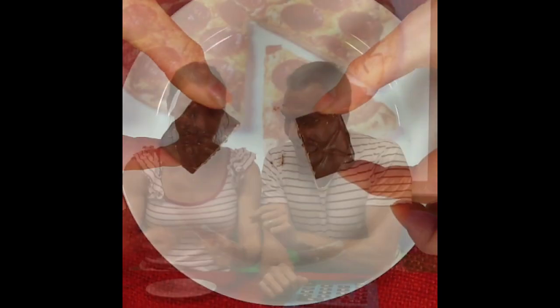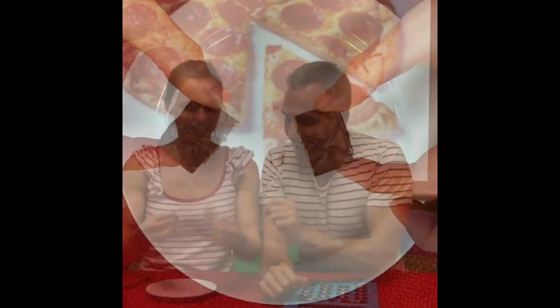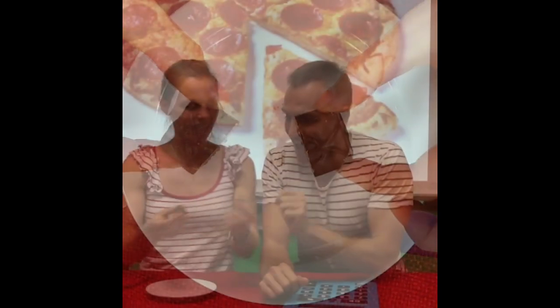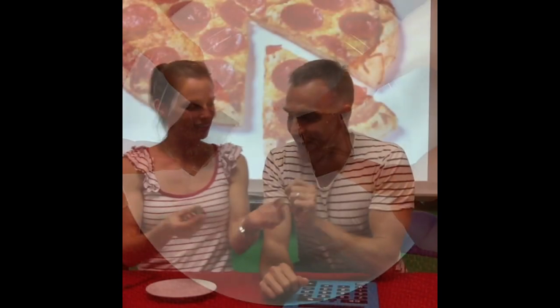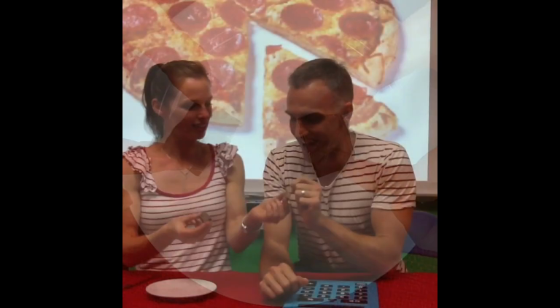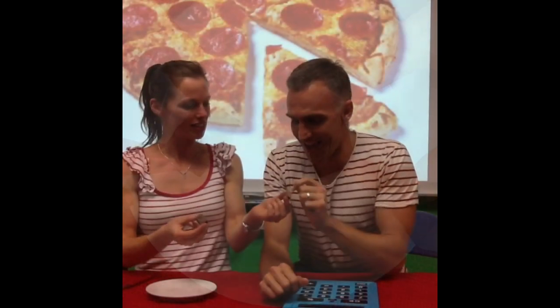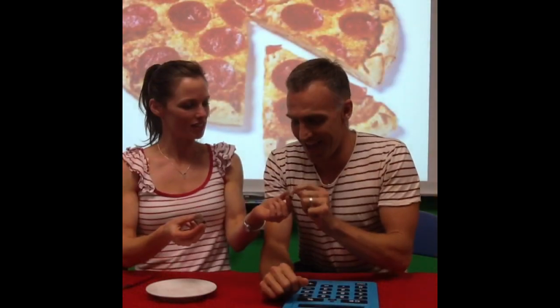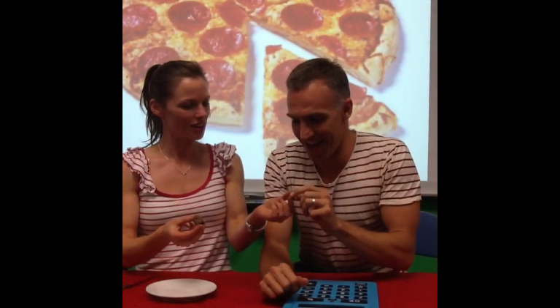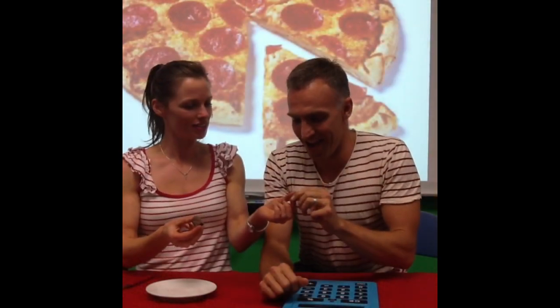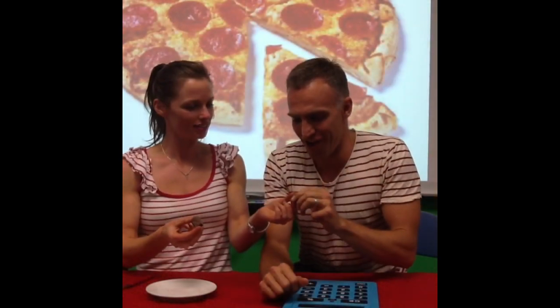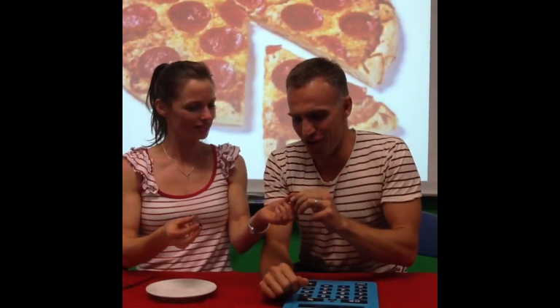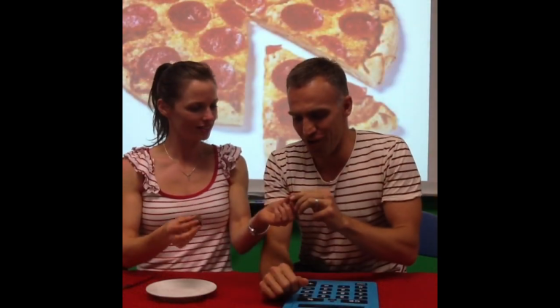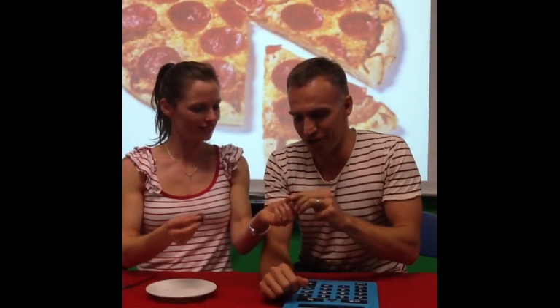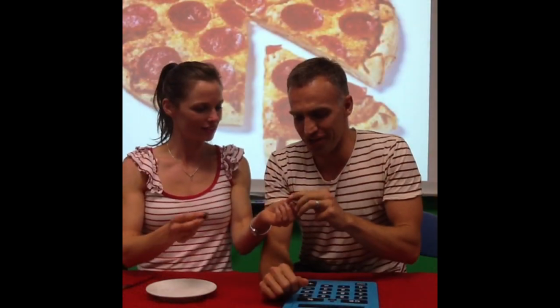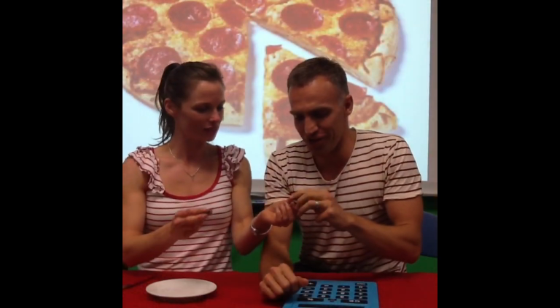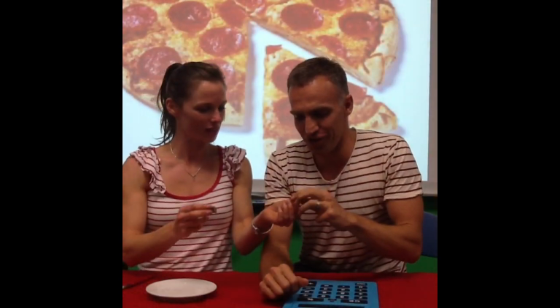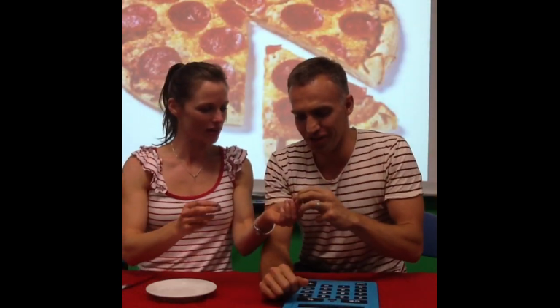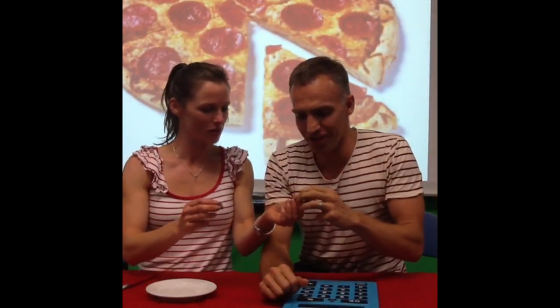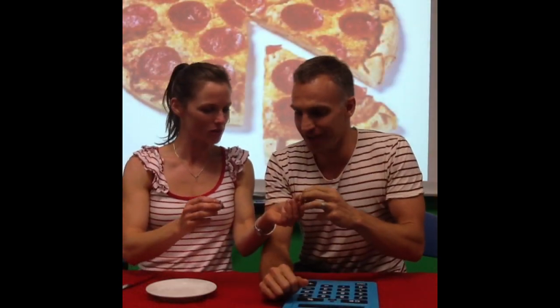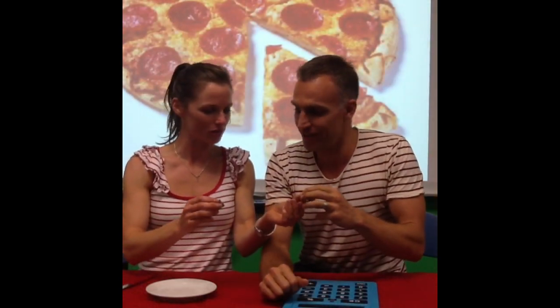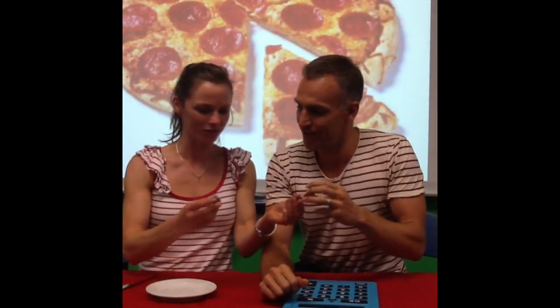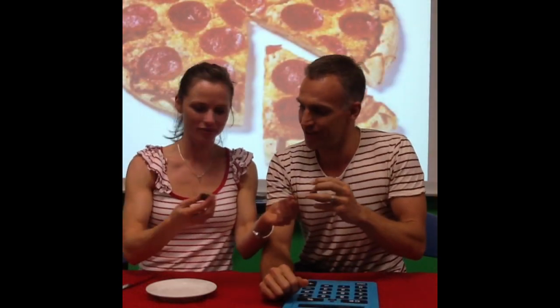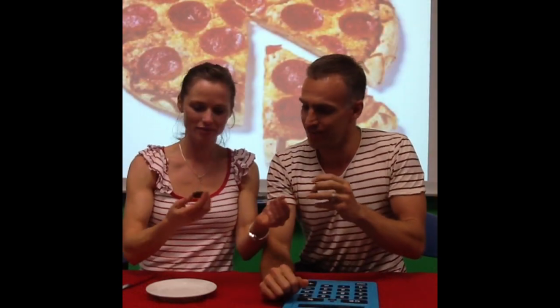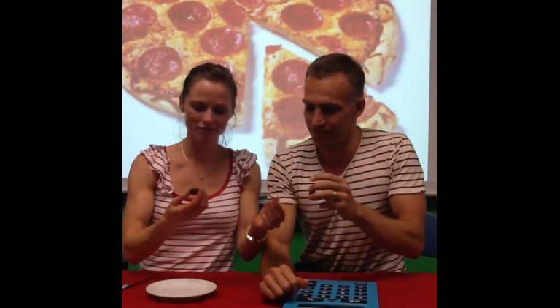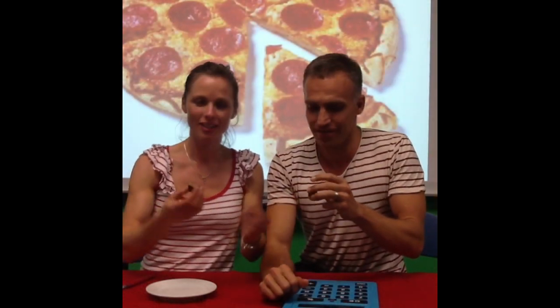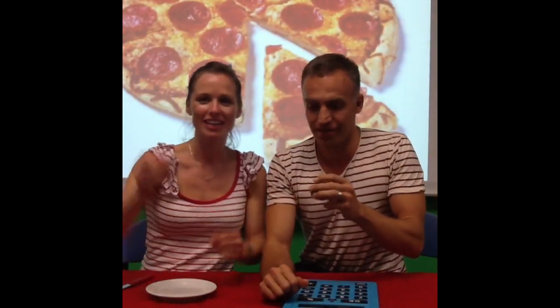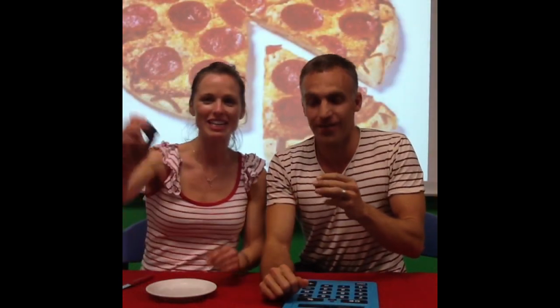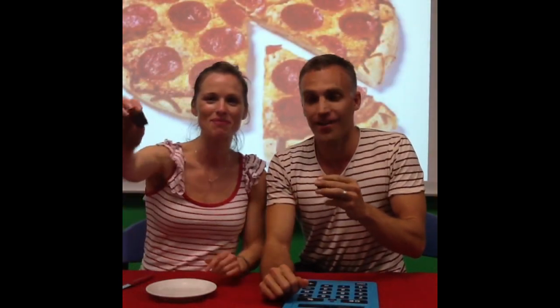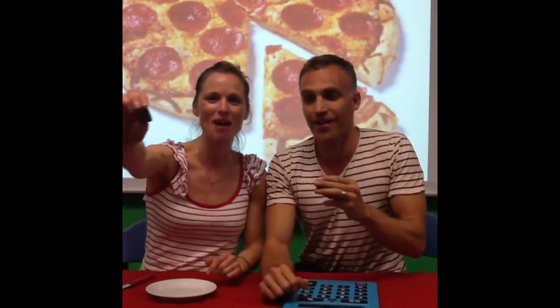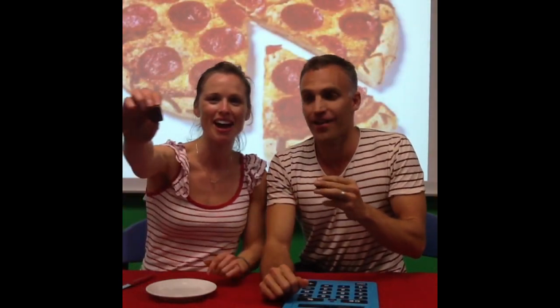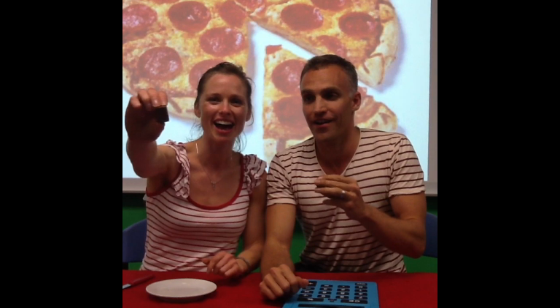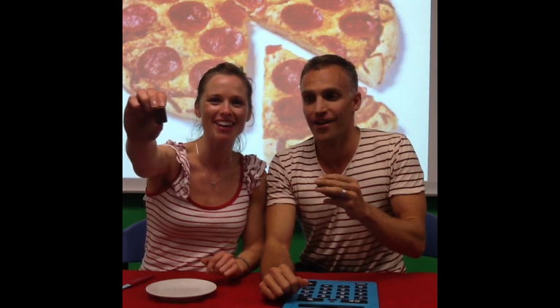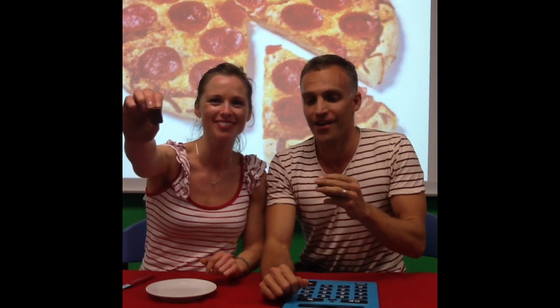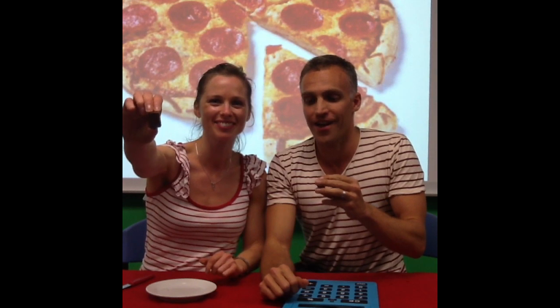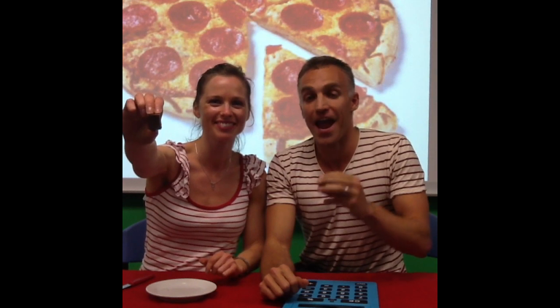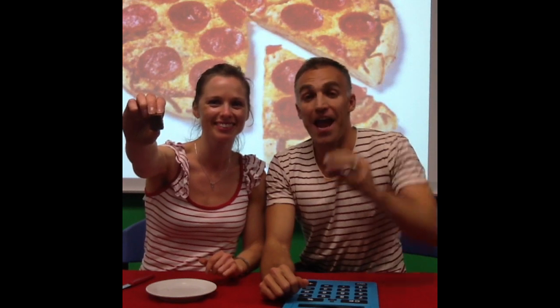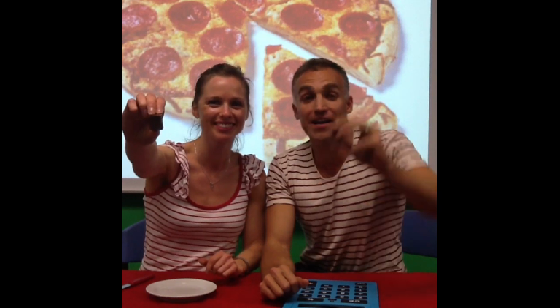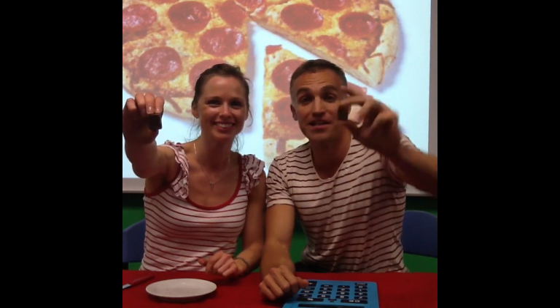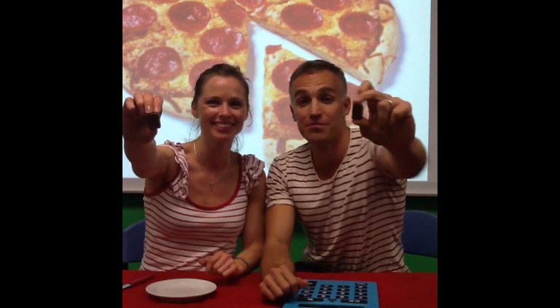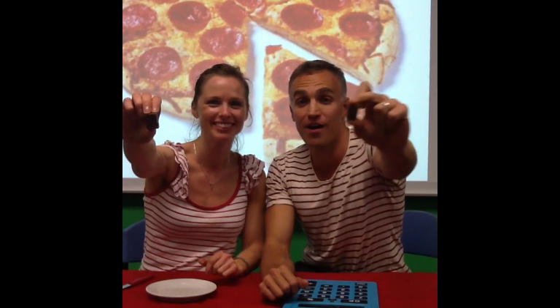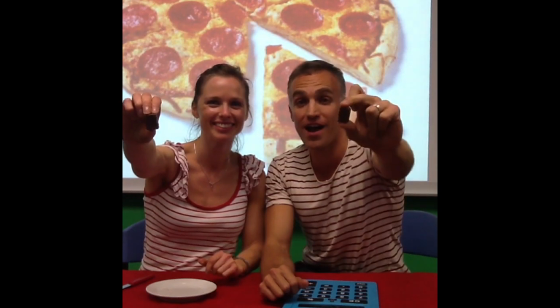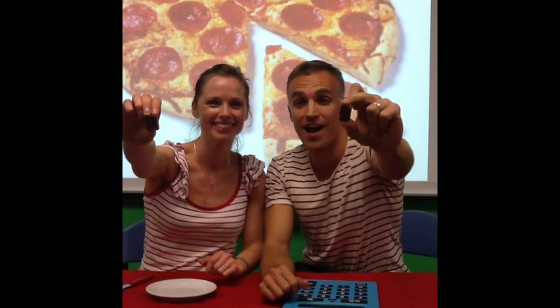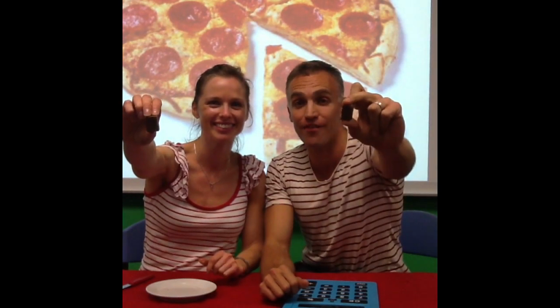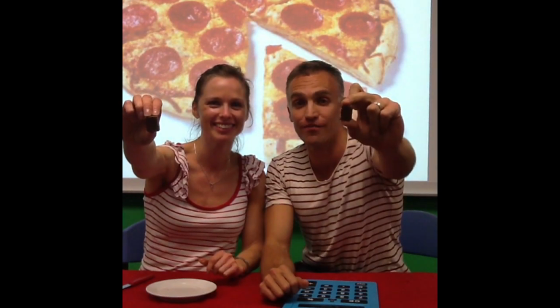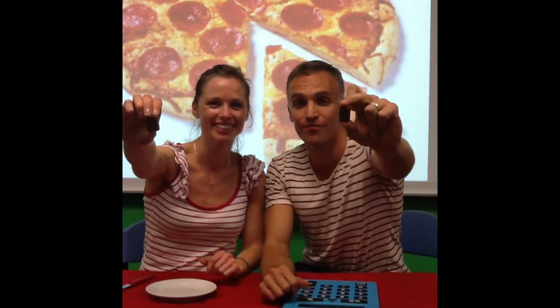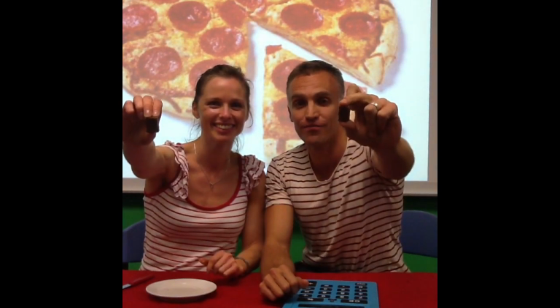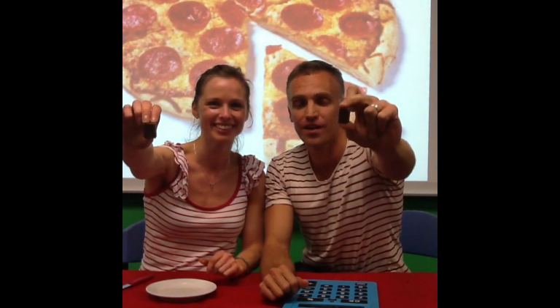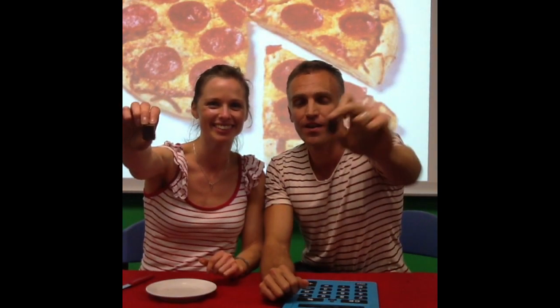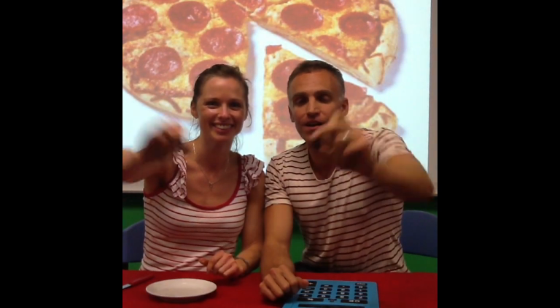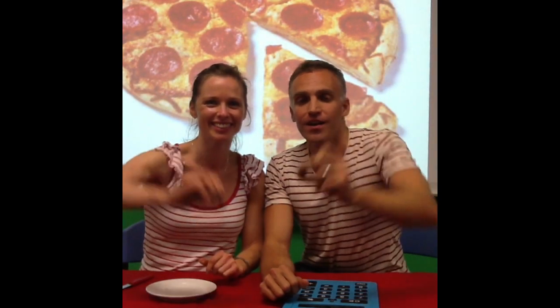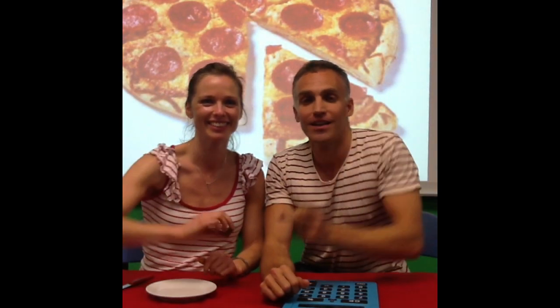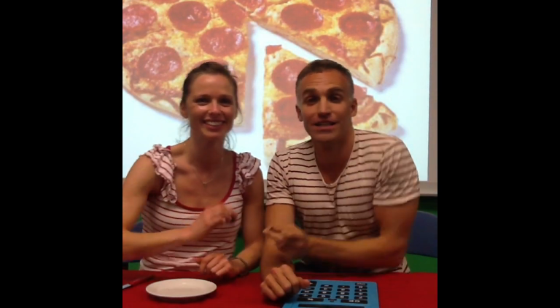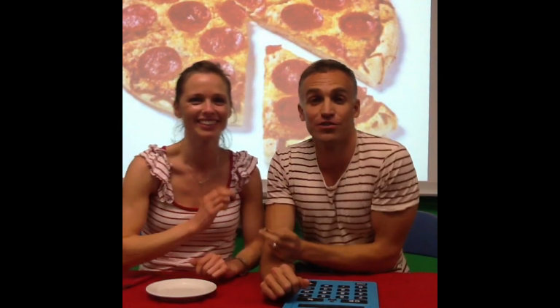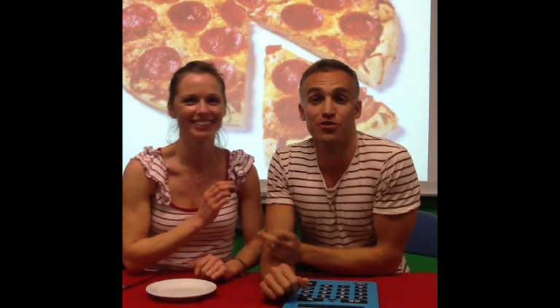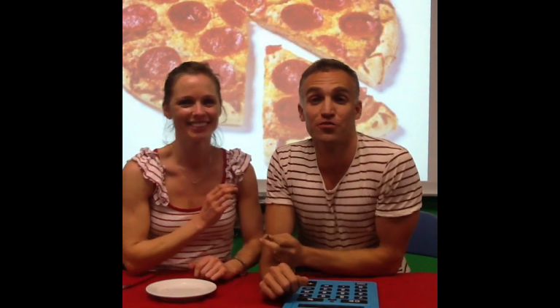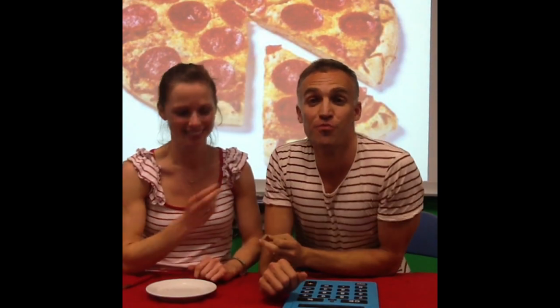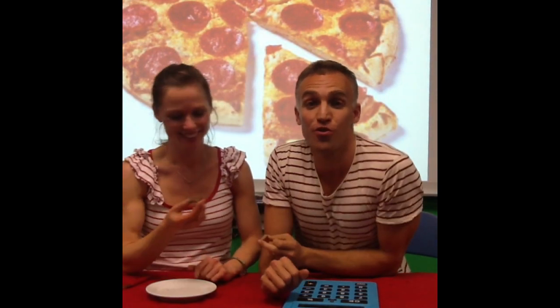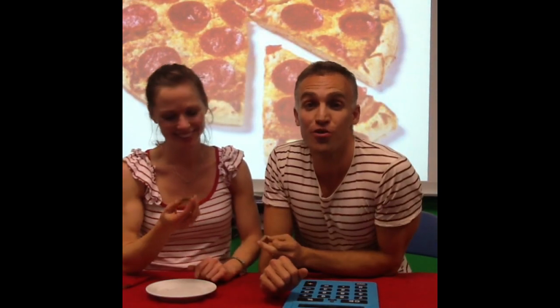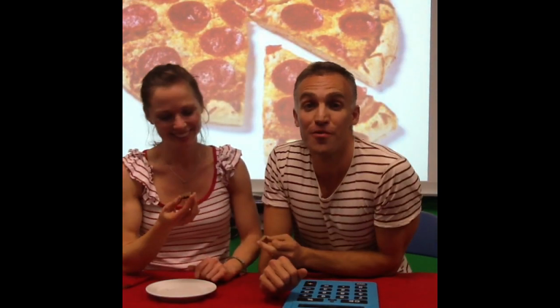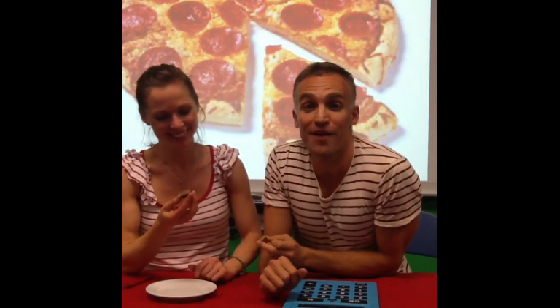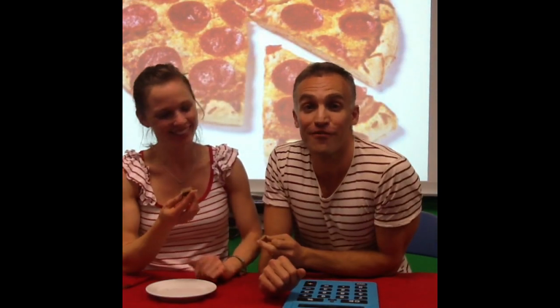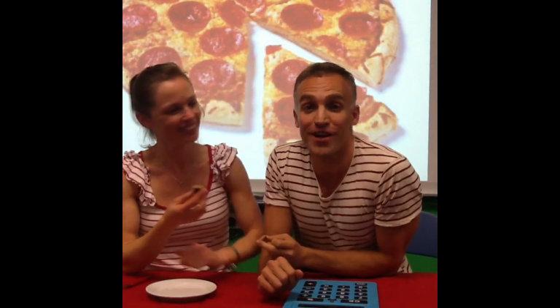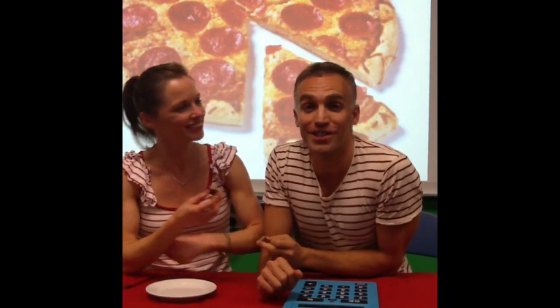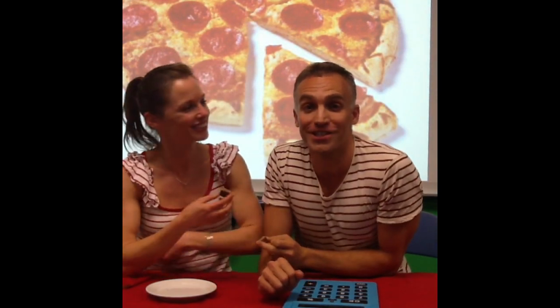Here you go. Not very cool. Here's my half. And here's my half. Let's learn more about fractions.